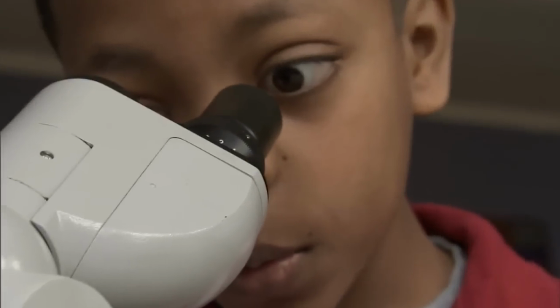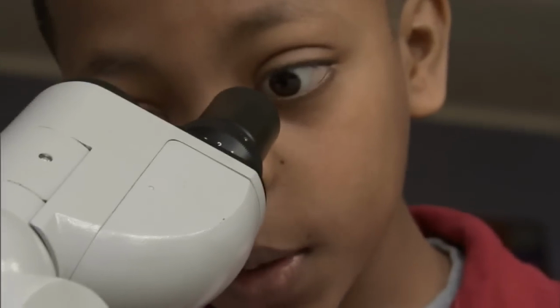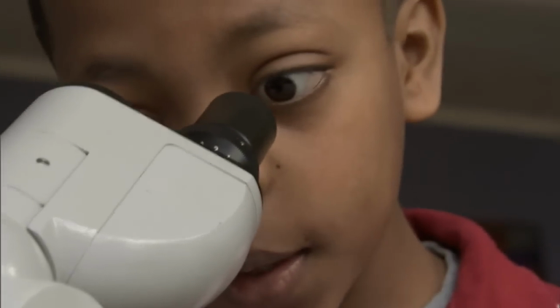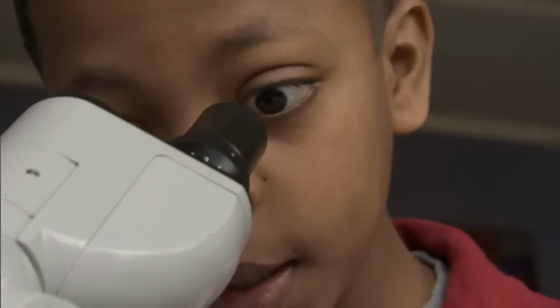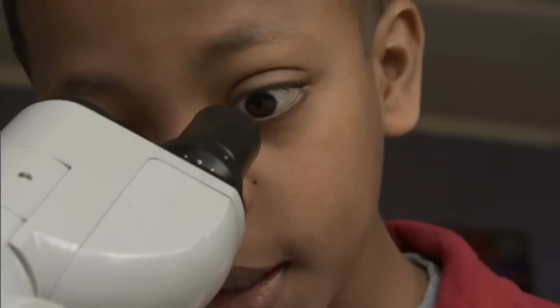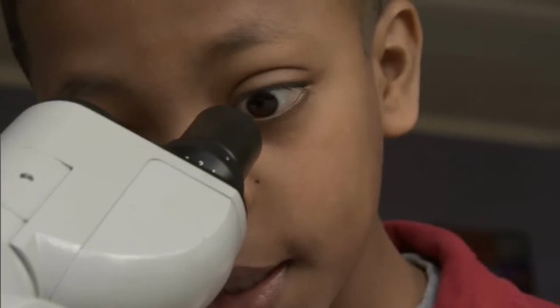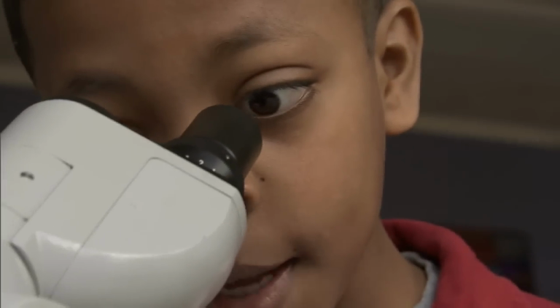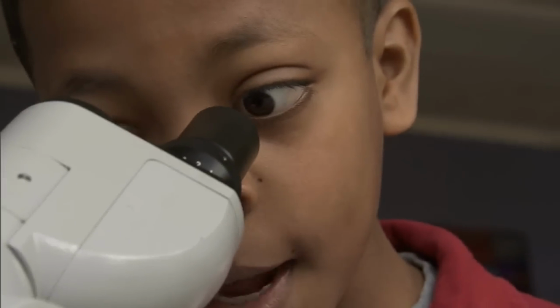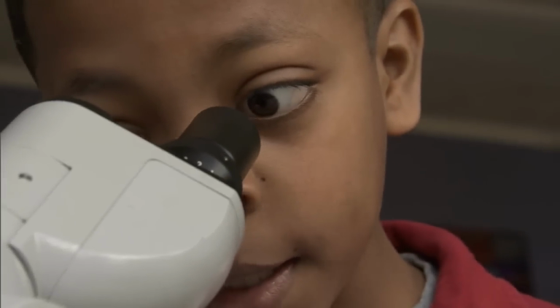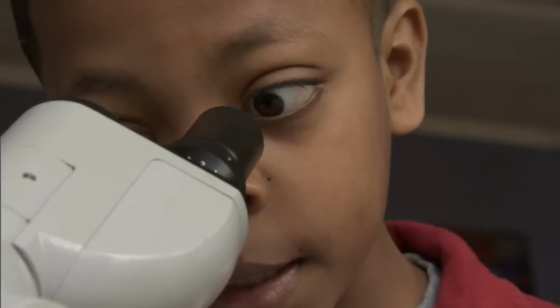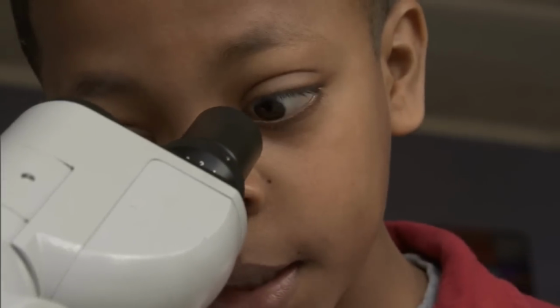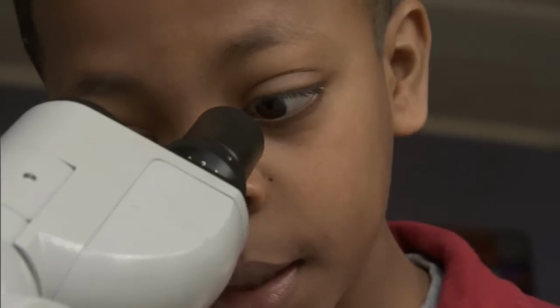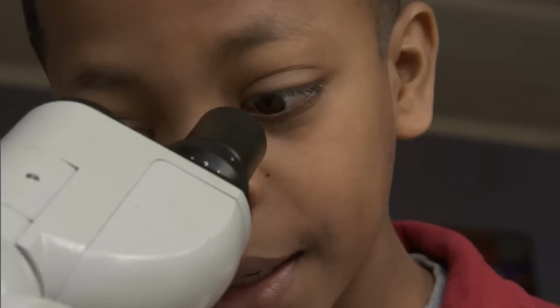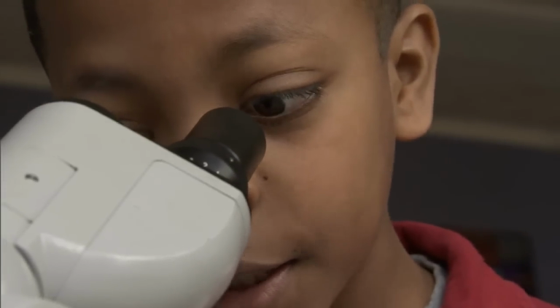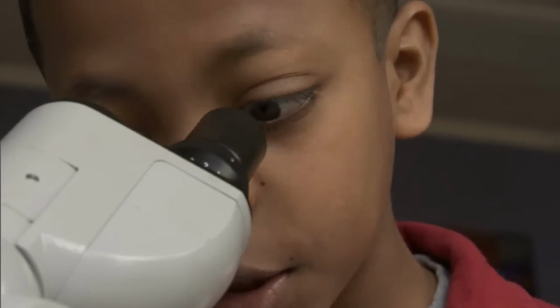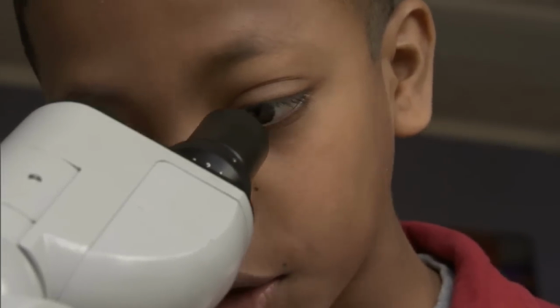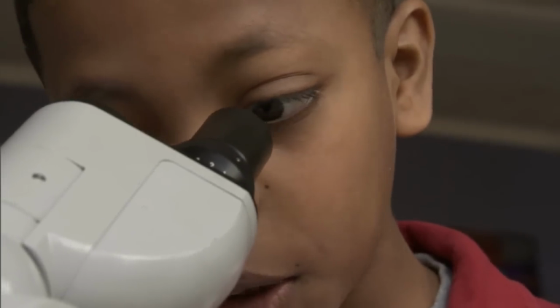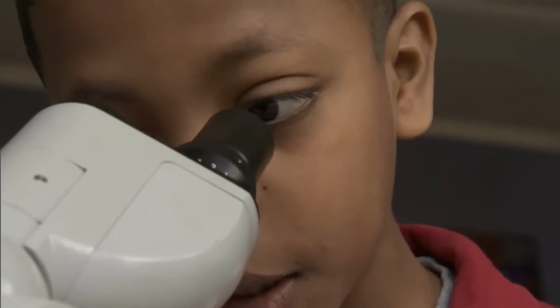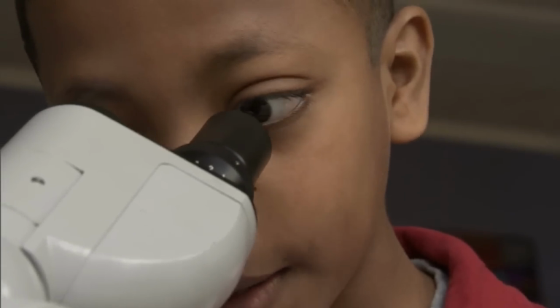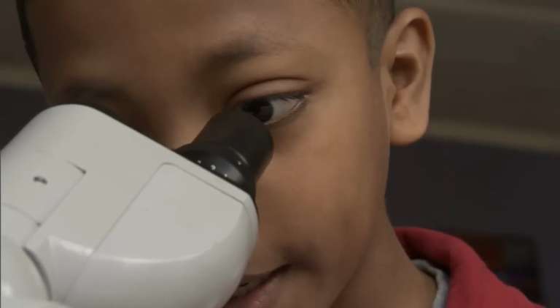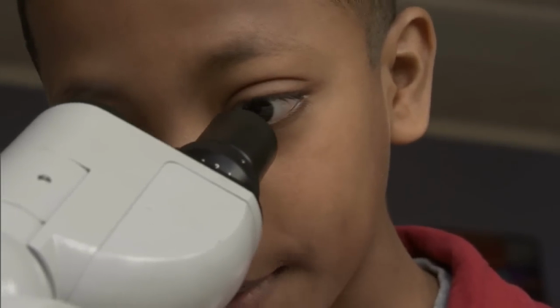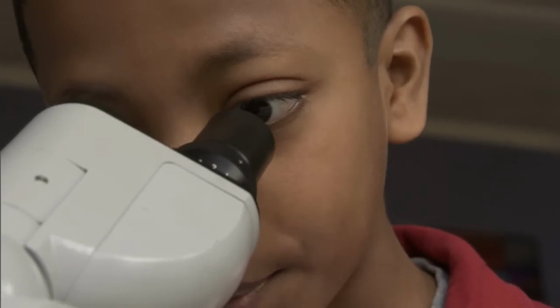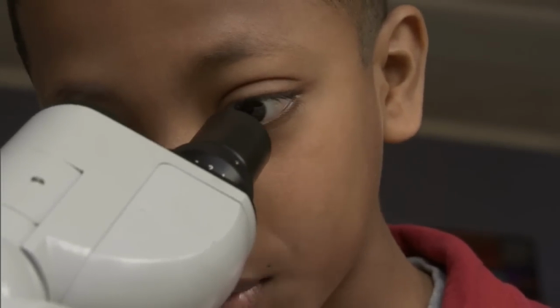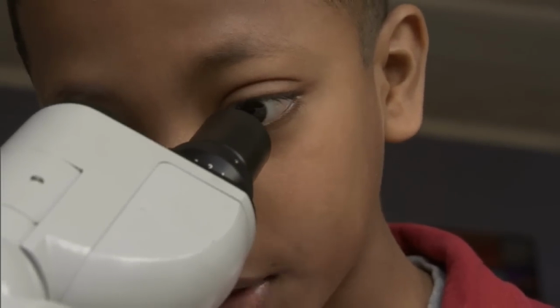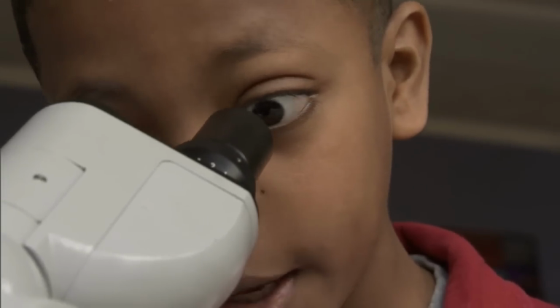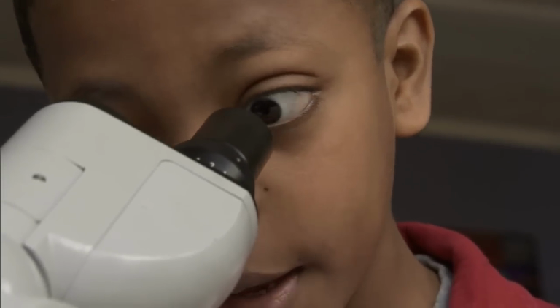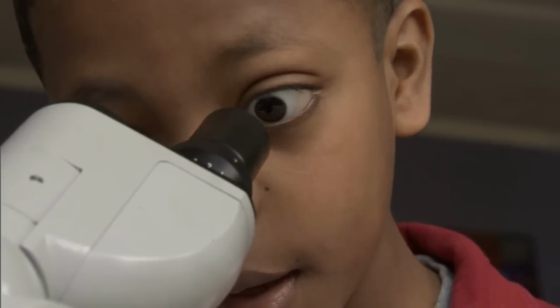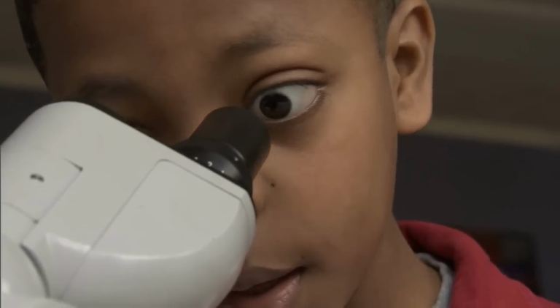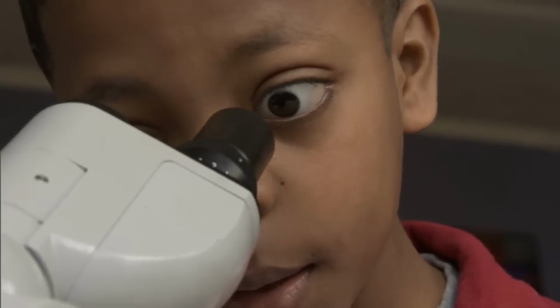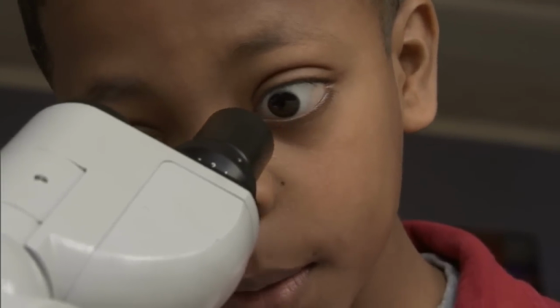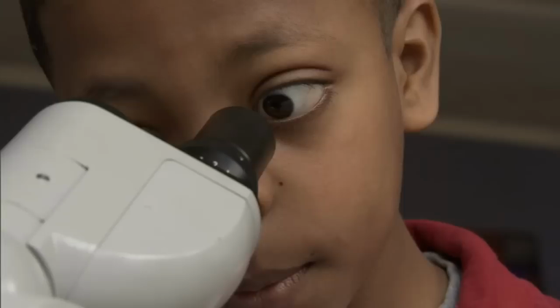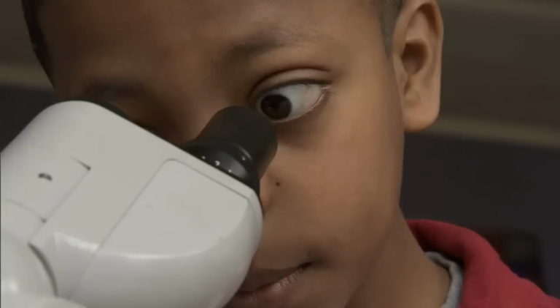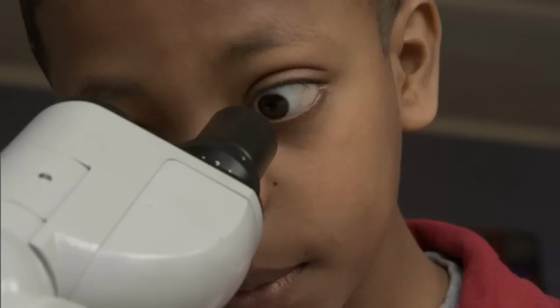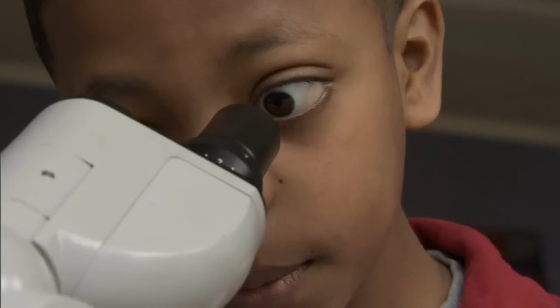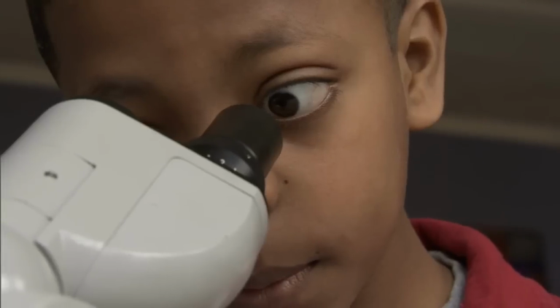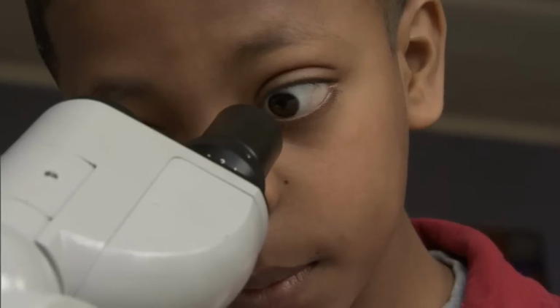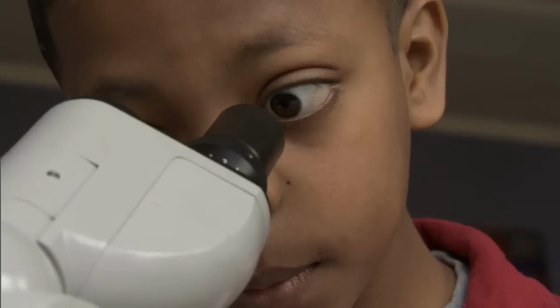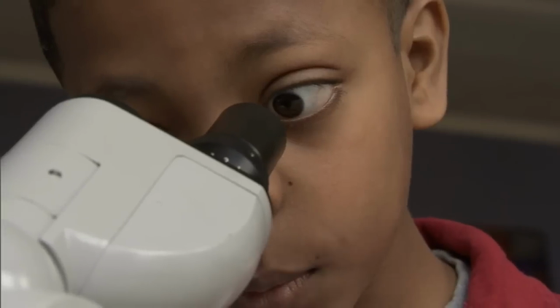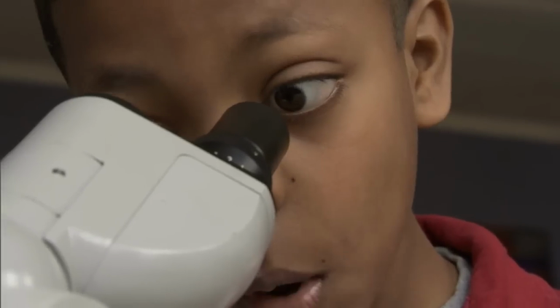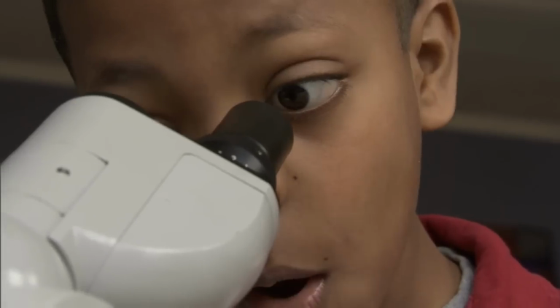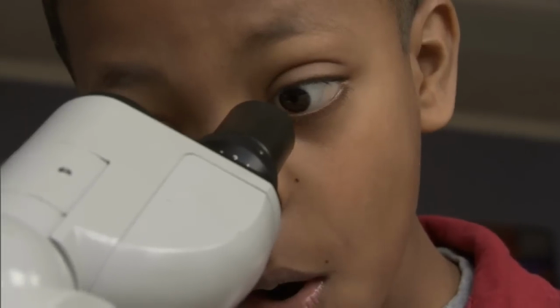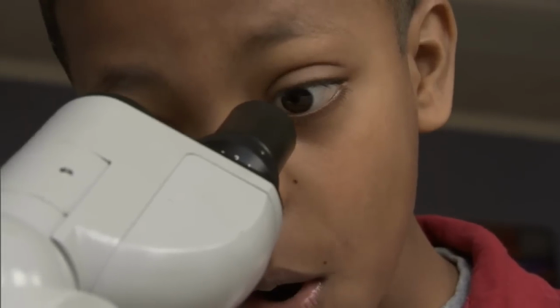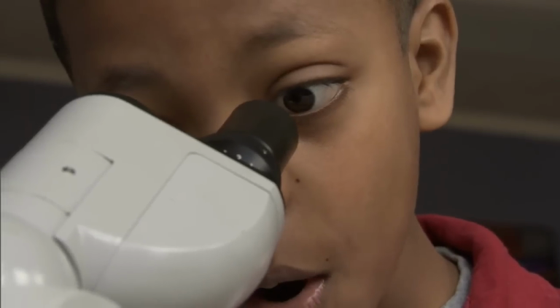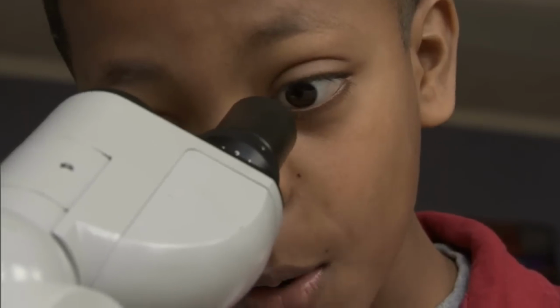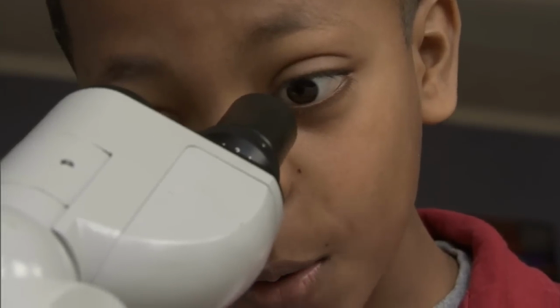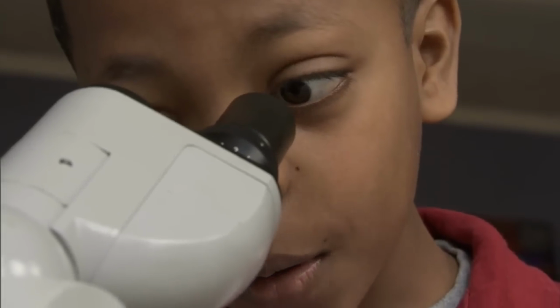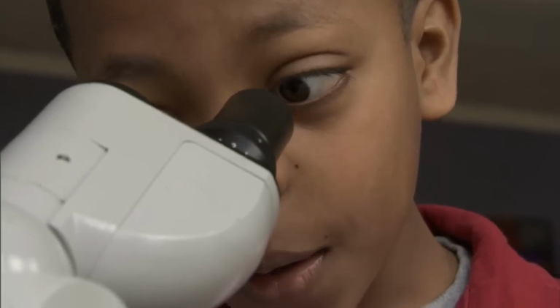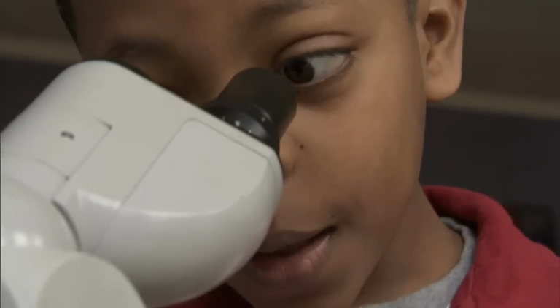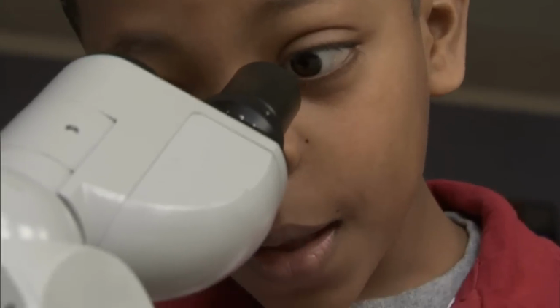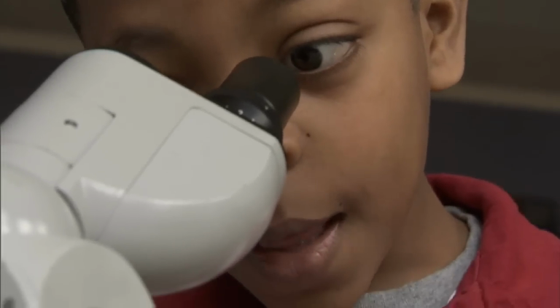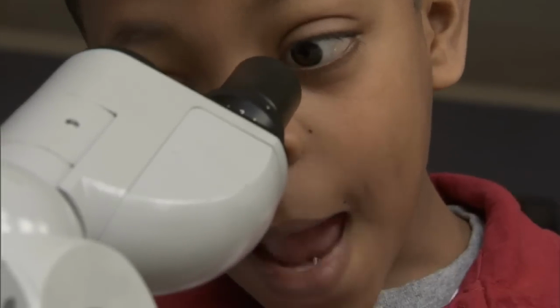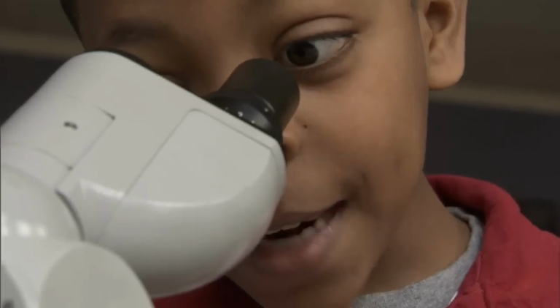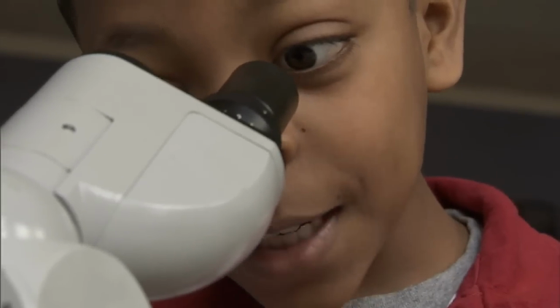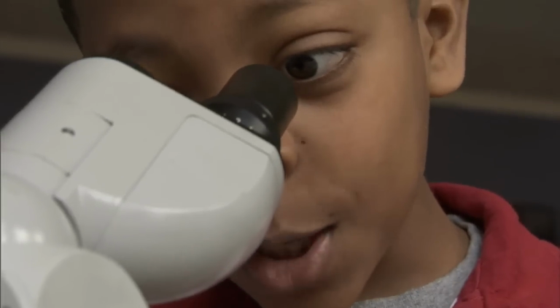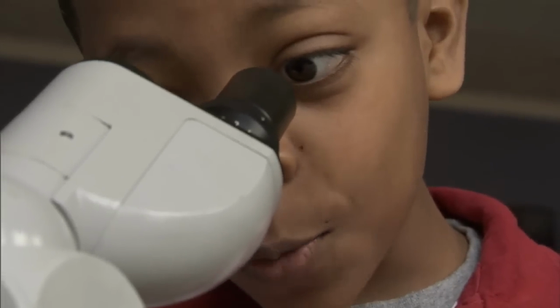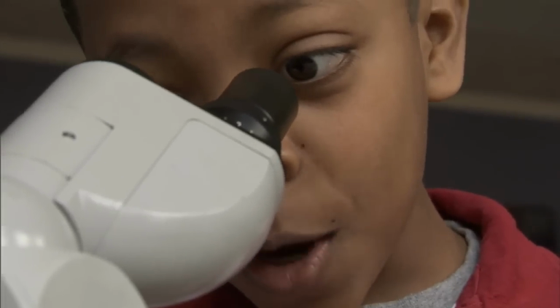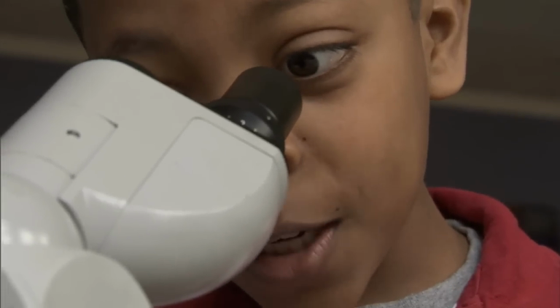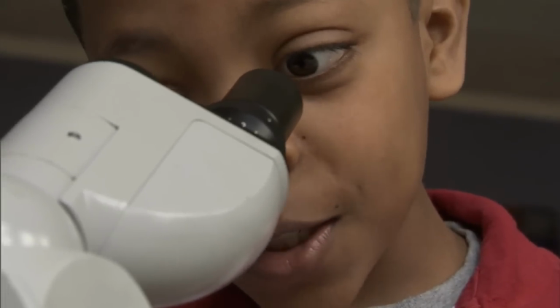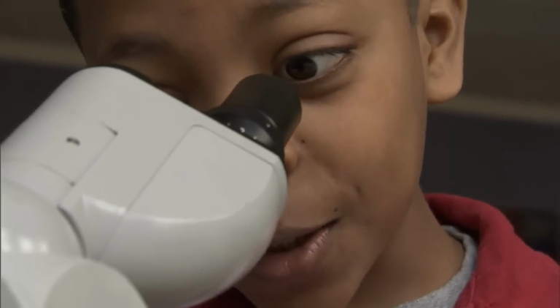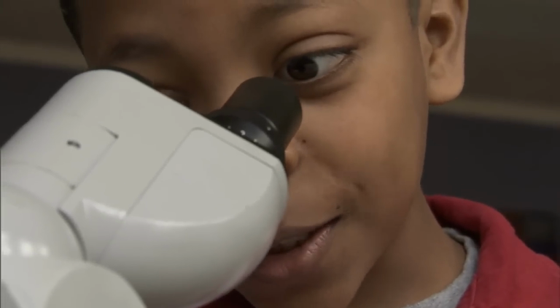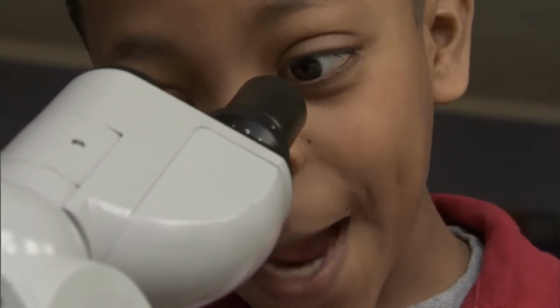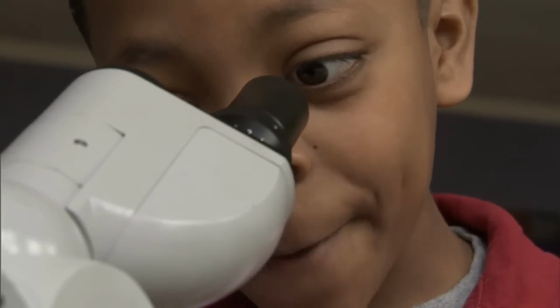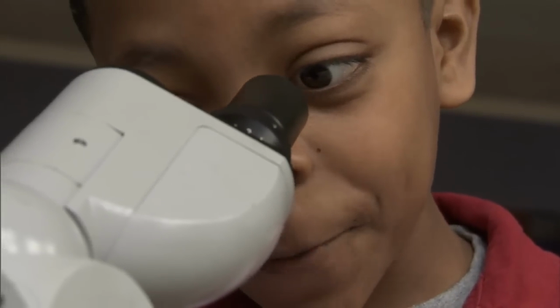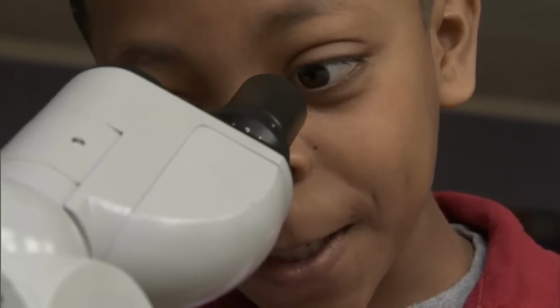Did you see that? I just see it dart off like a bullet. There it goes again! One's on caffeine!